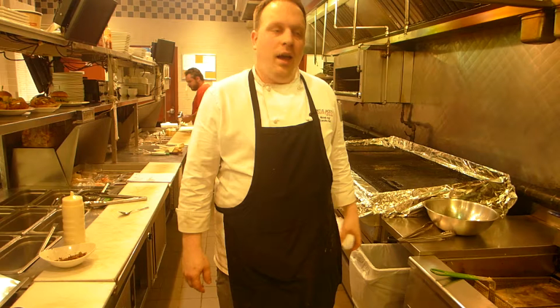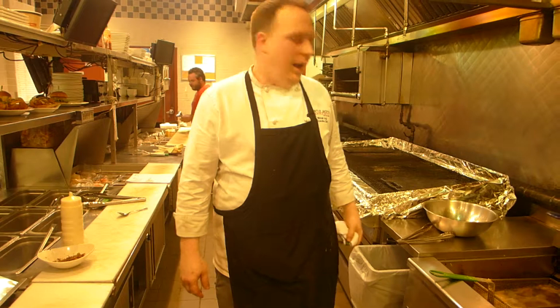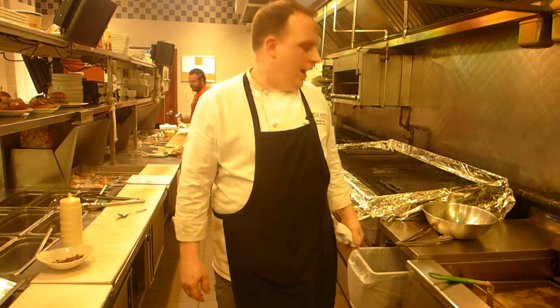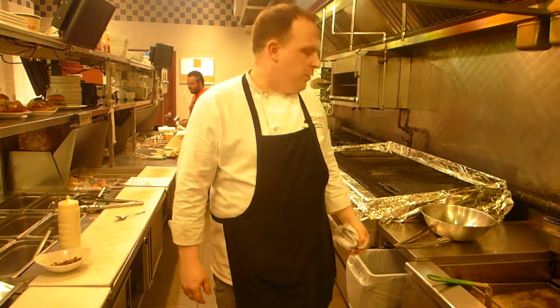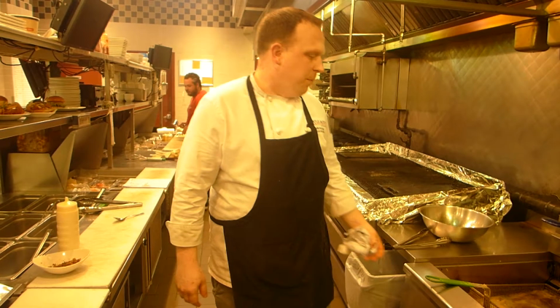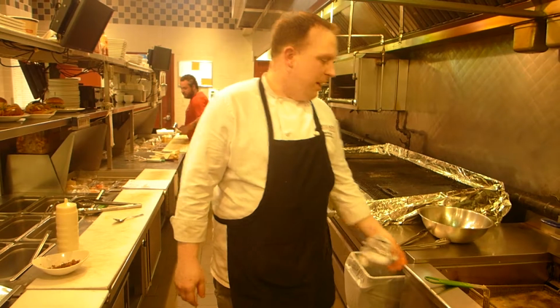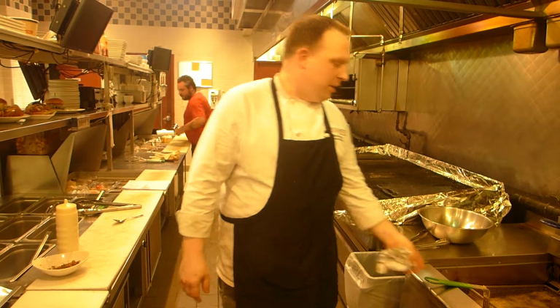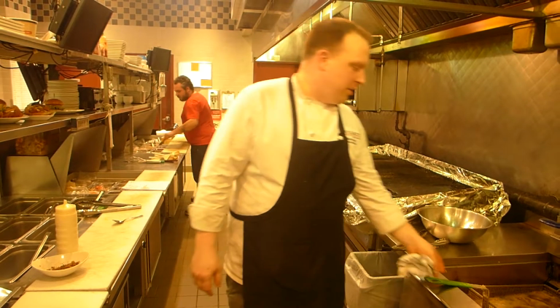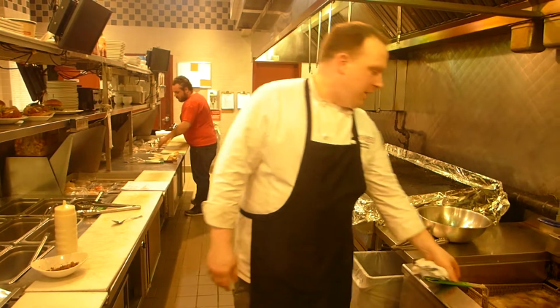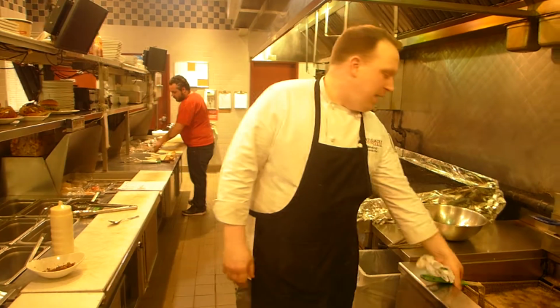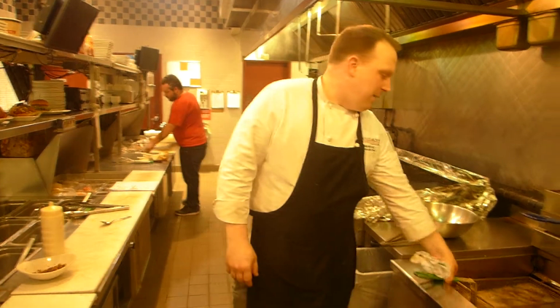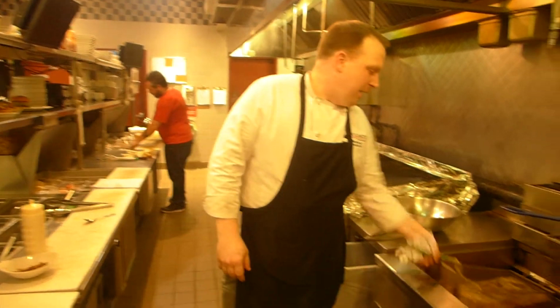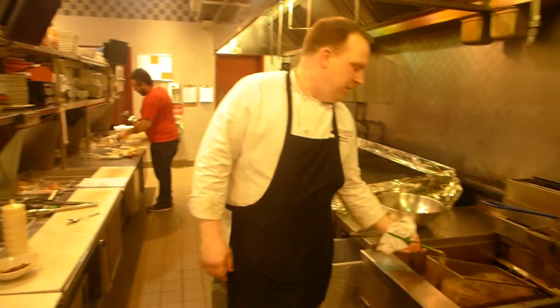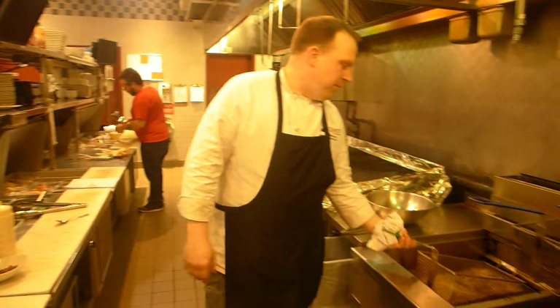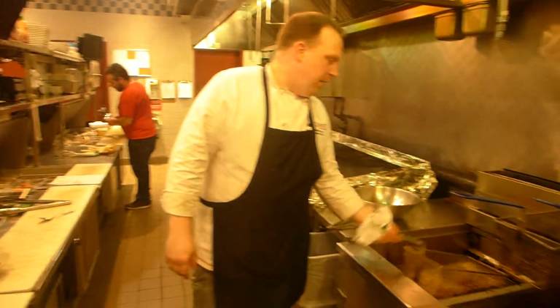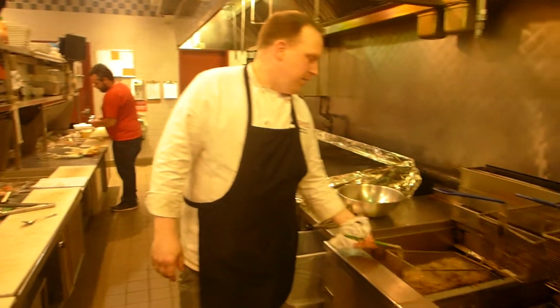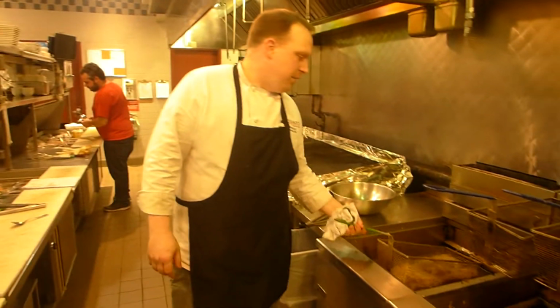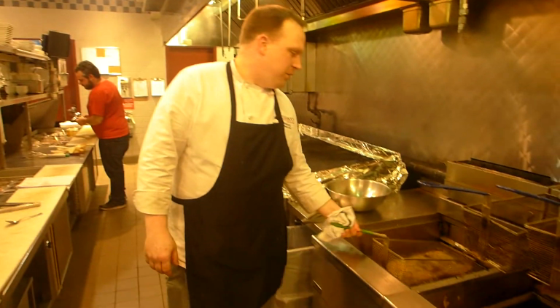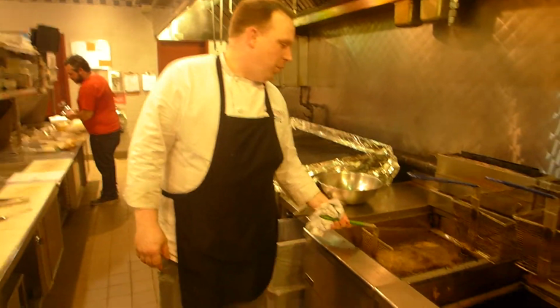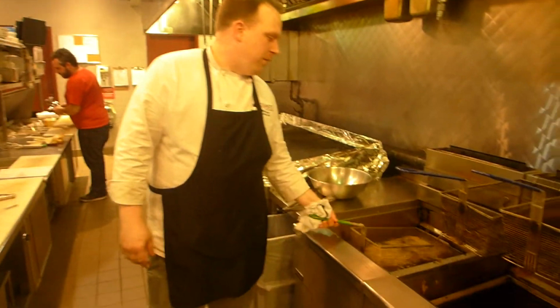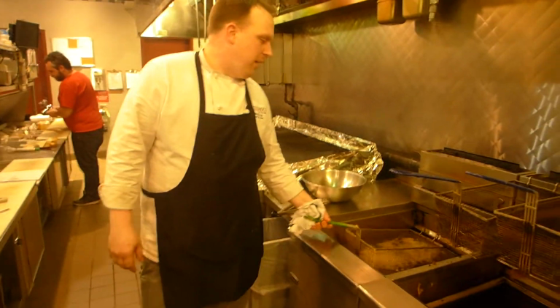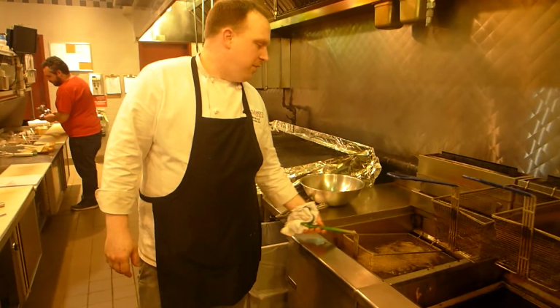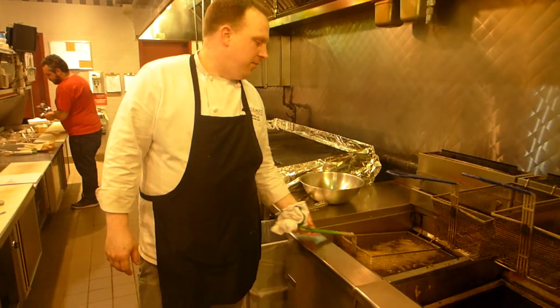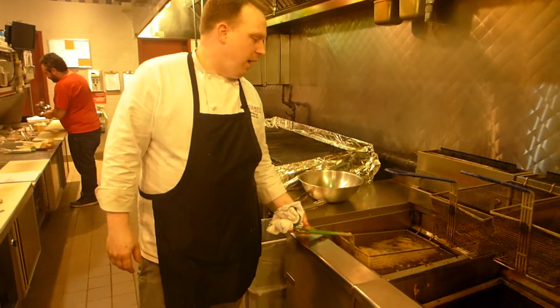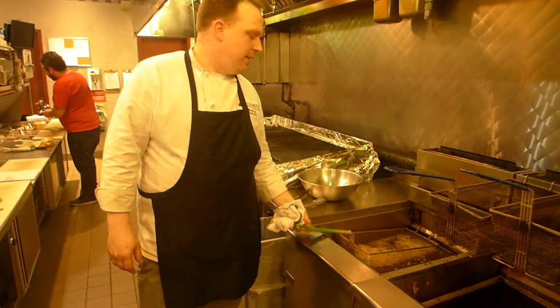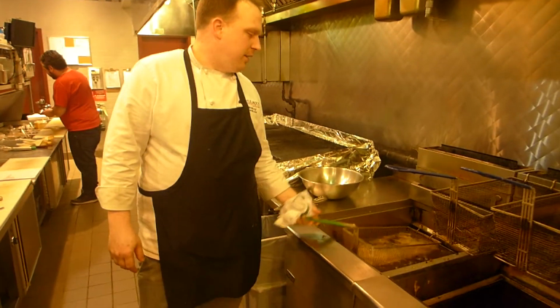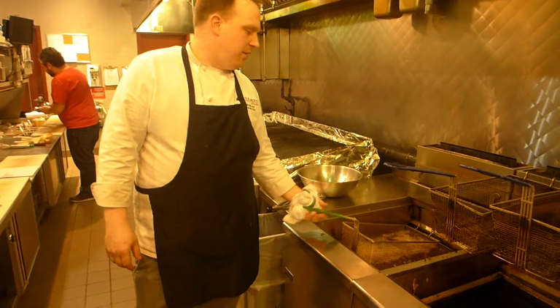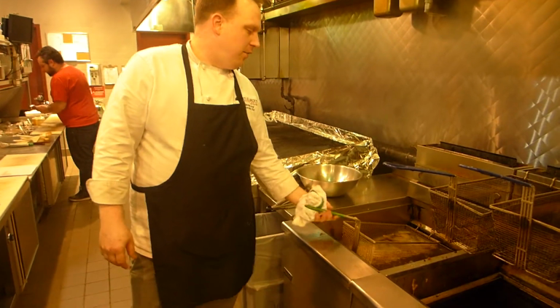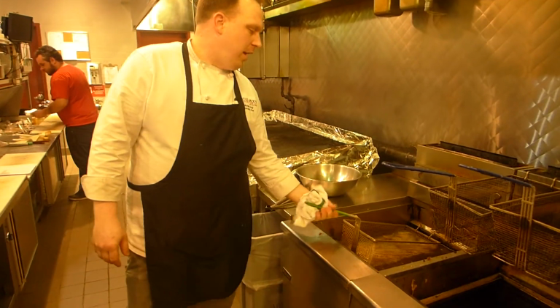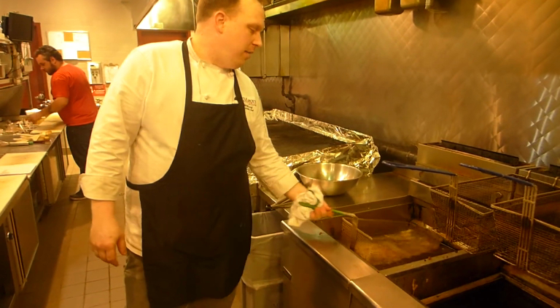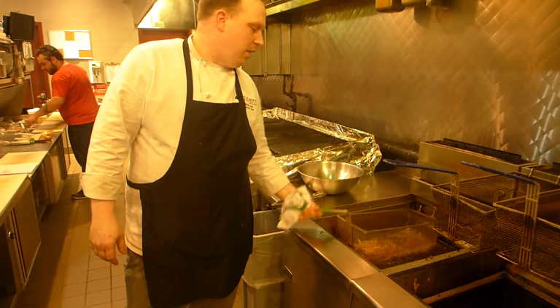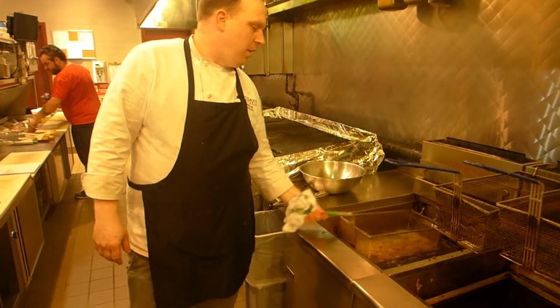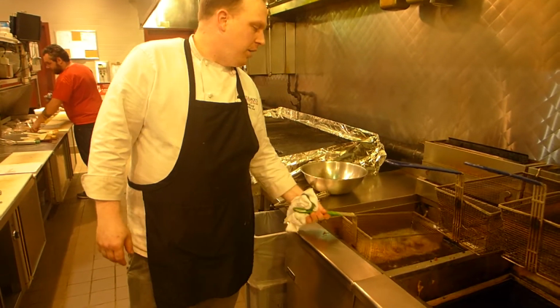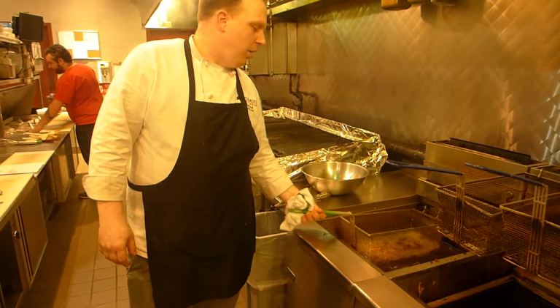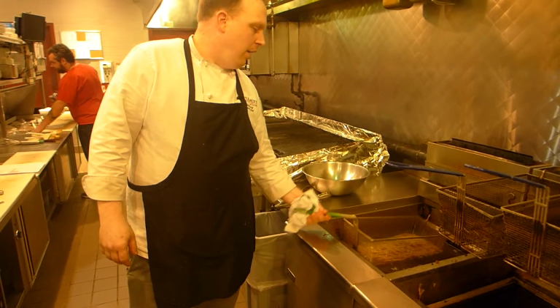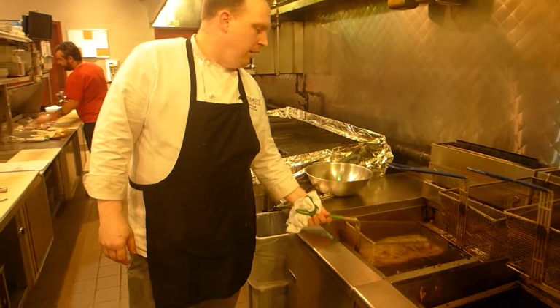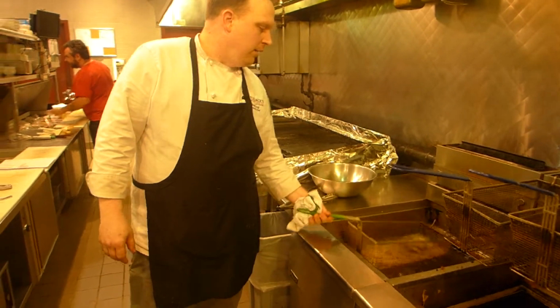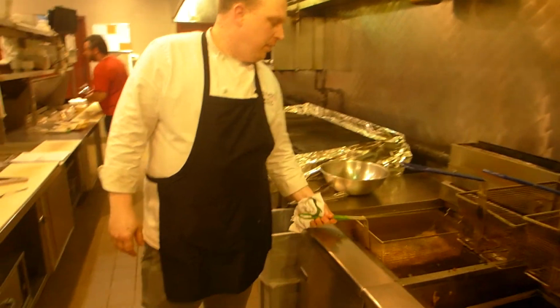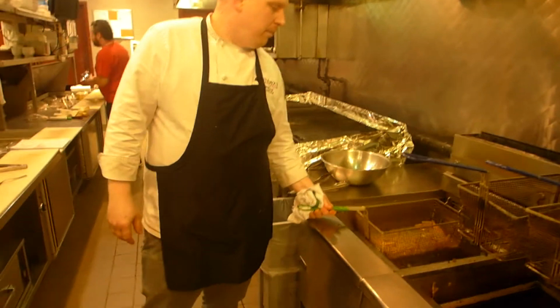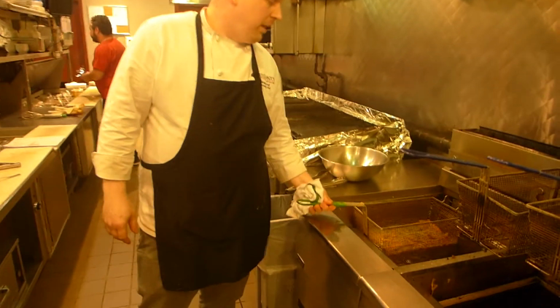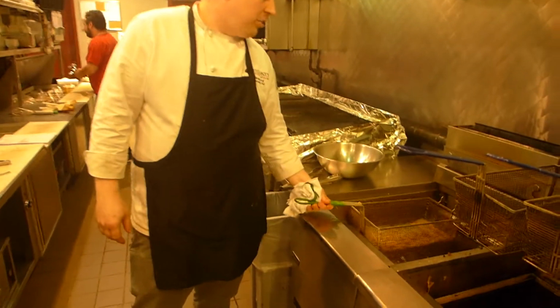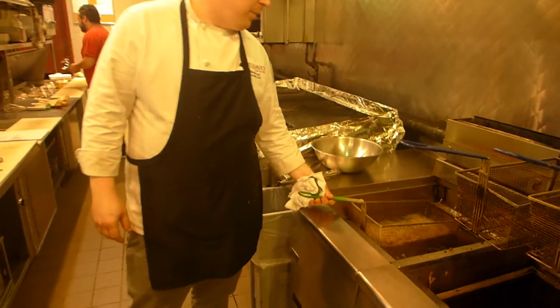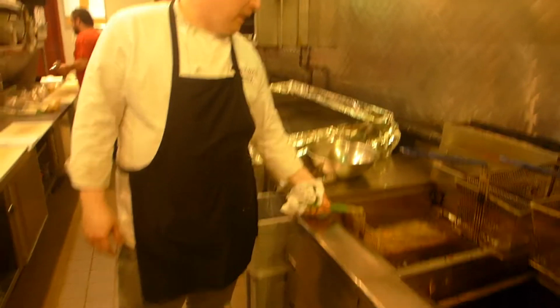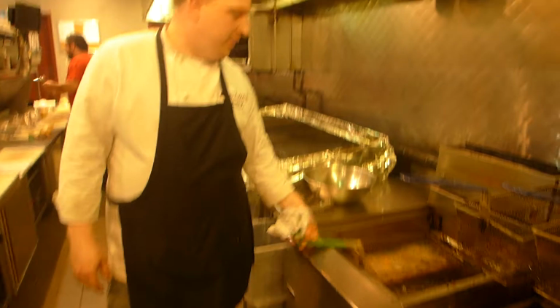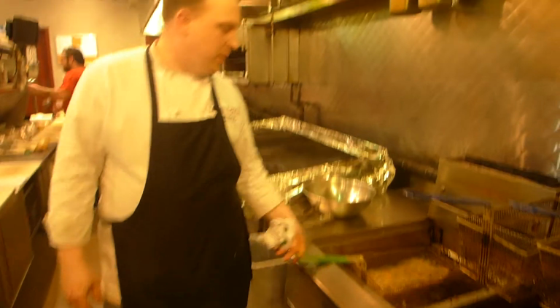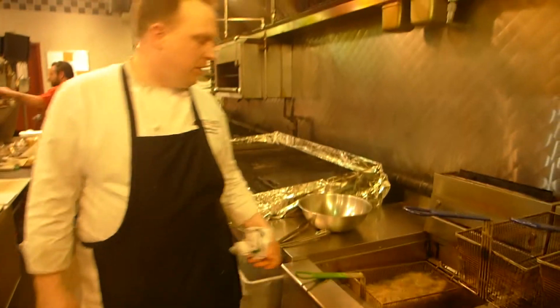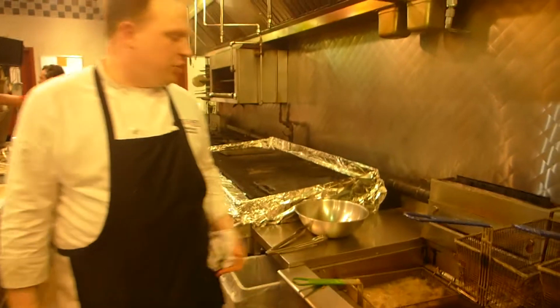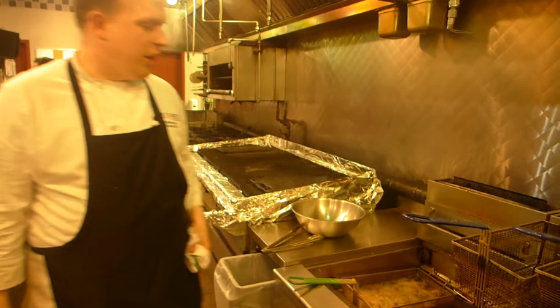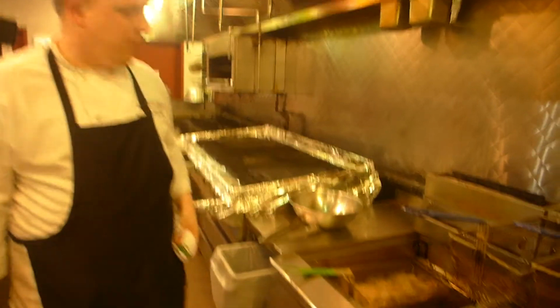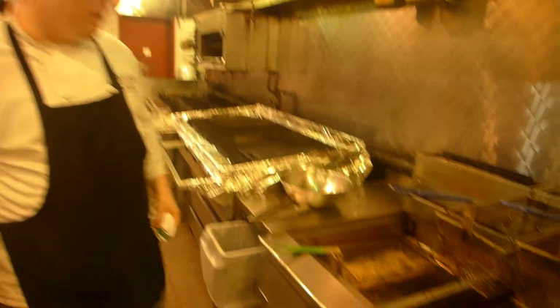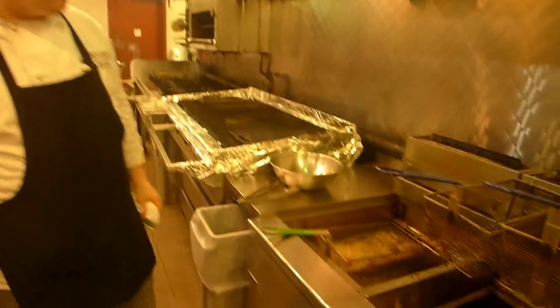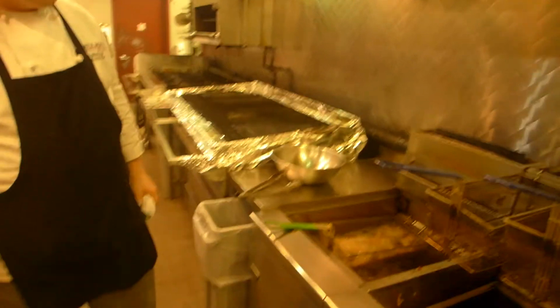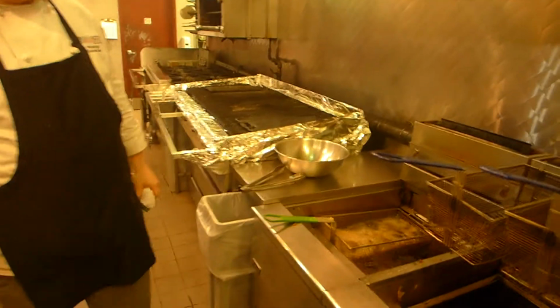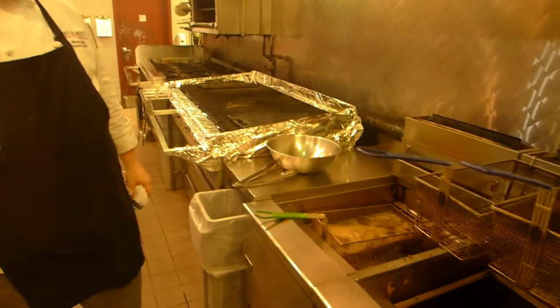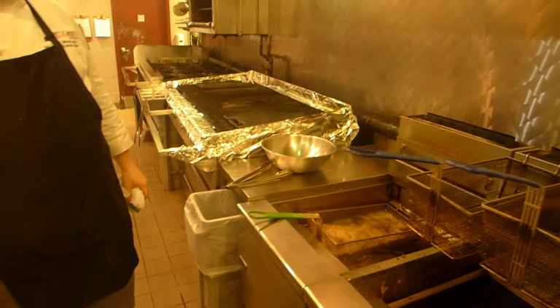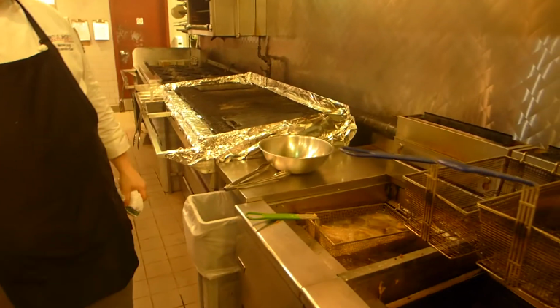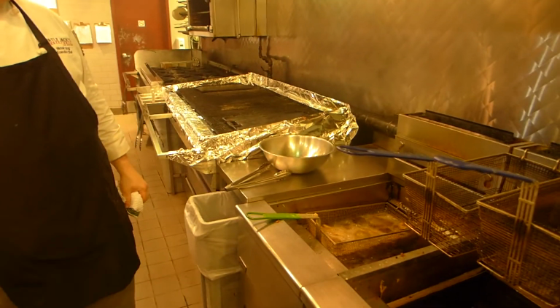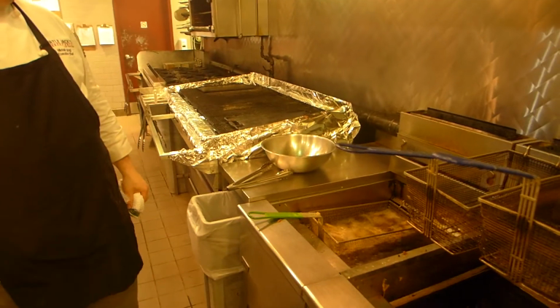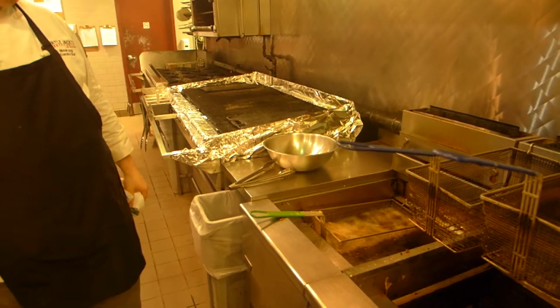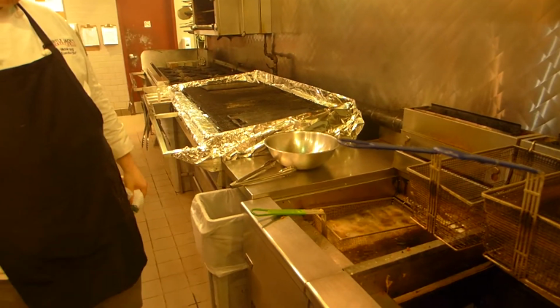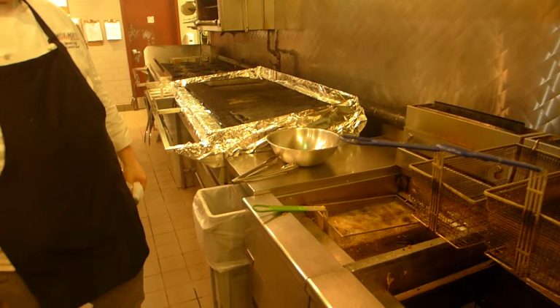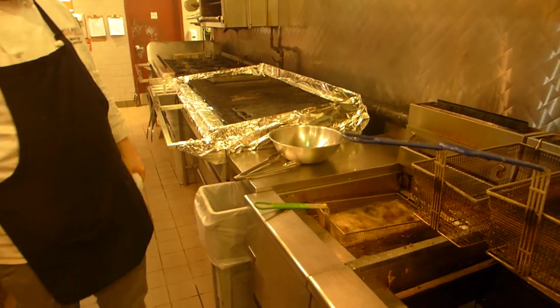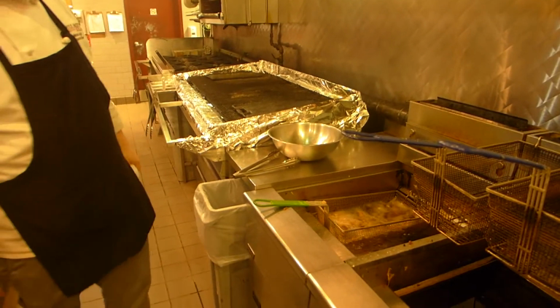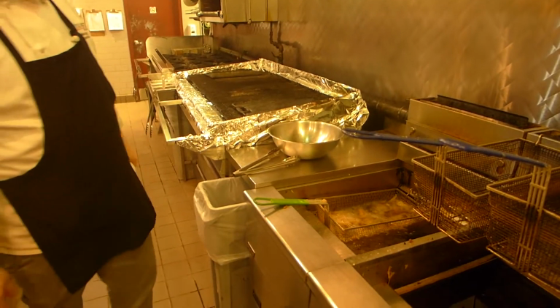Hi guys, we're making our side Mexi fries here. So we've got the fries into the fryer, they're already going. Make sure we give it a good shake — we want a nice crisp and golden color on them.